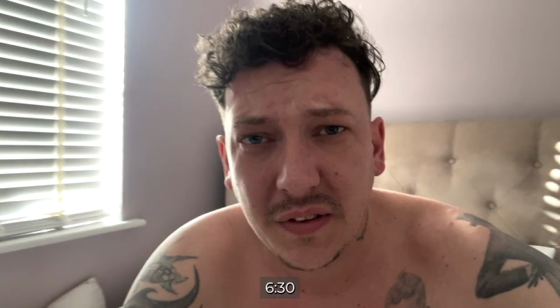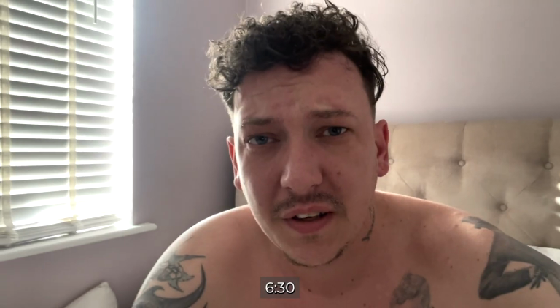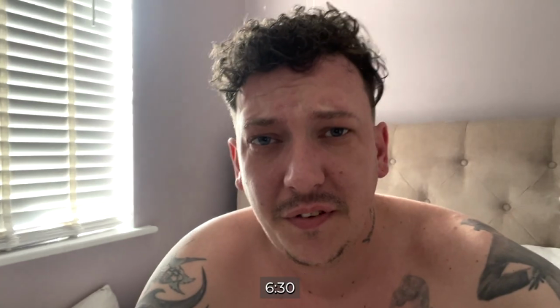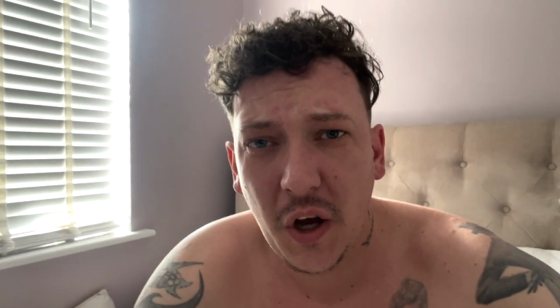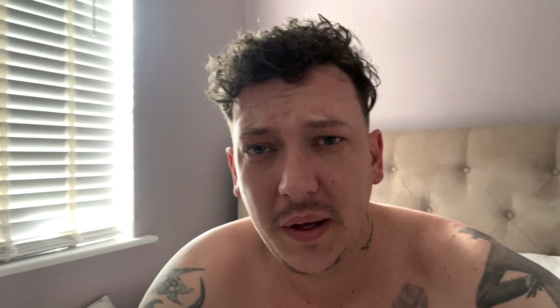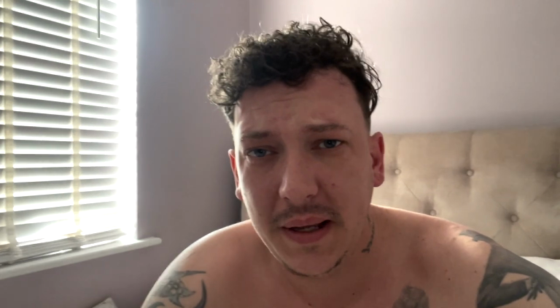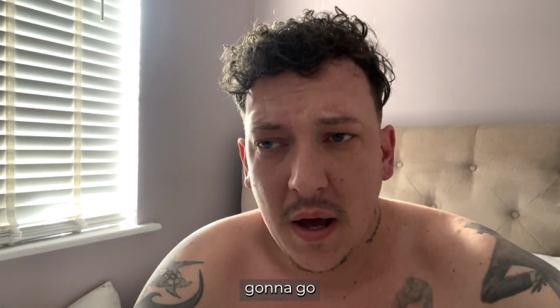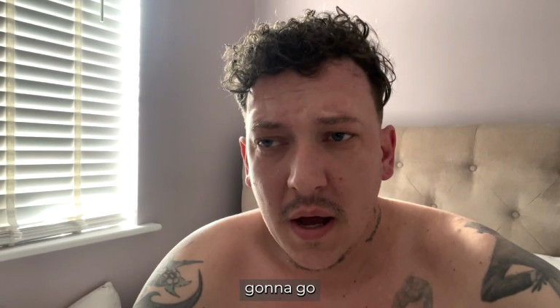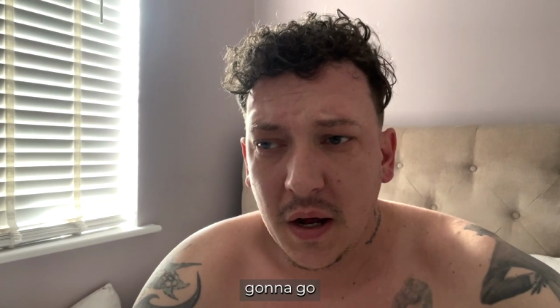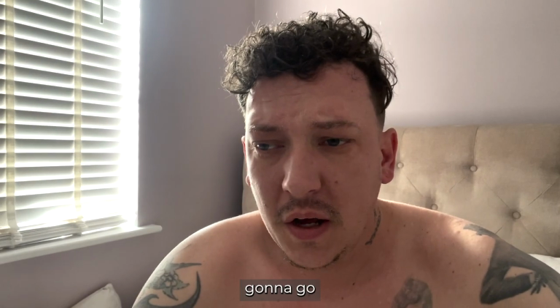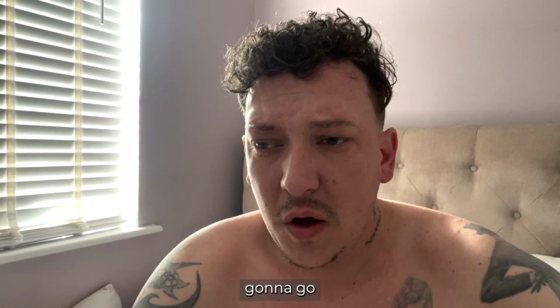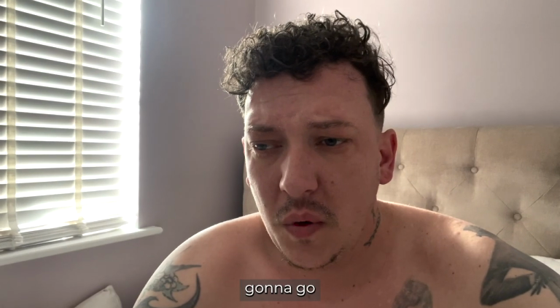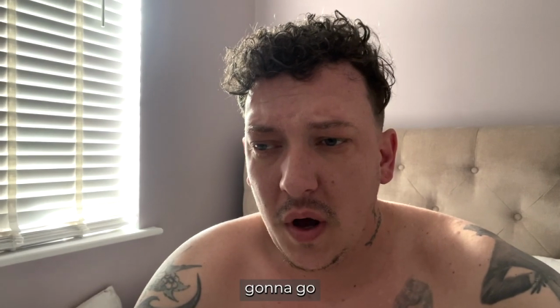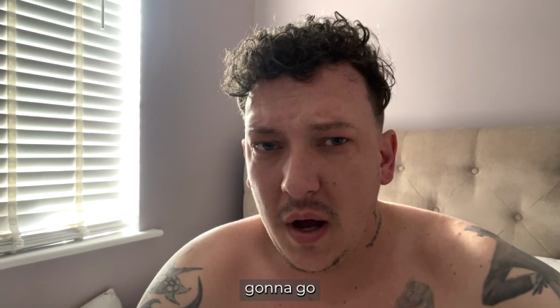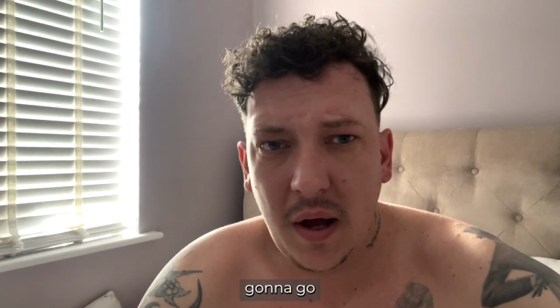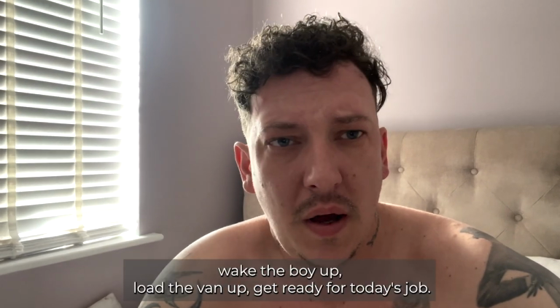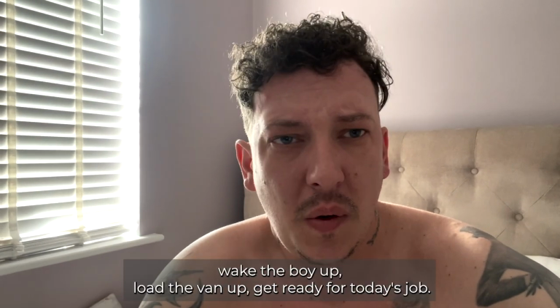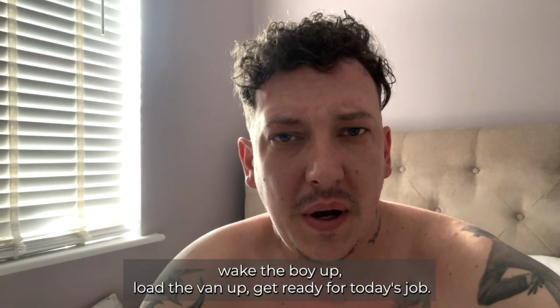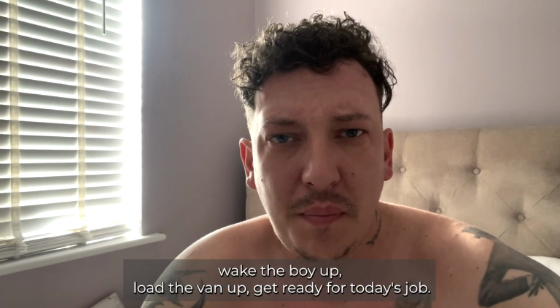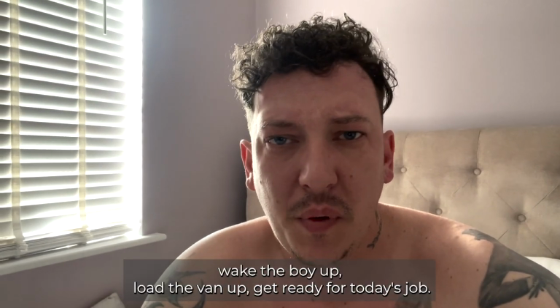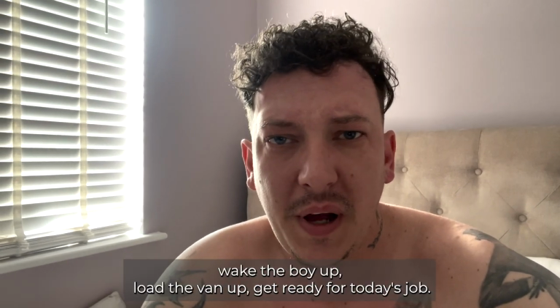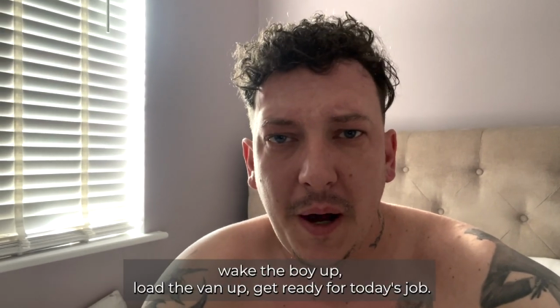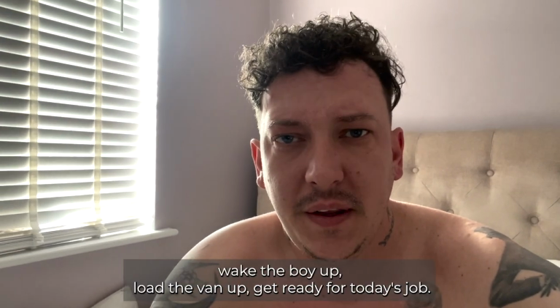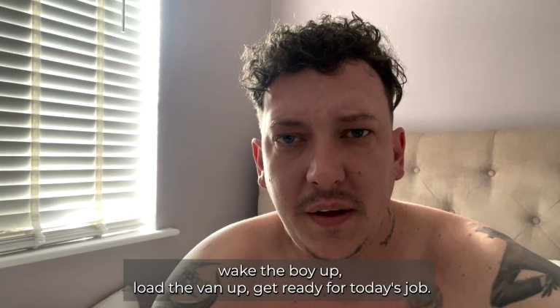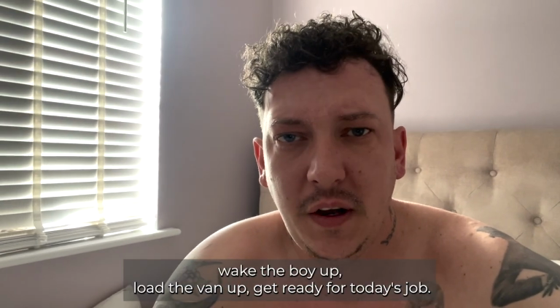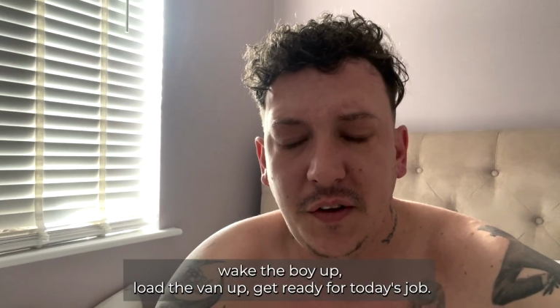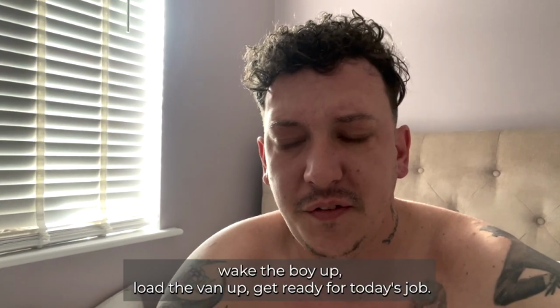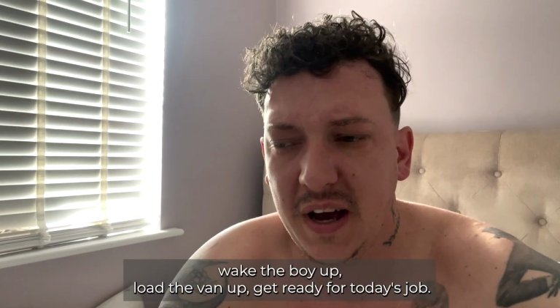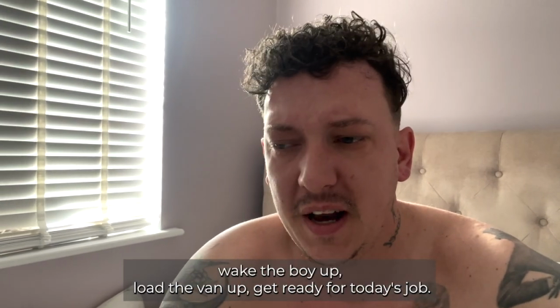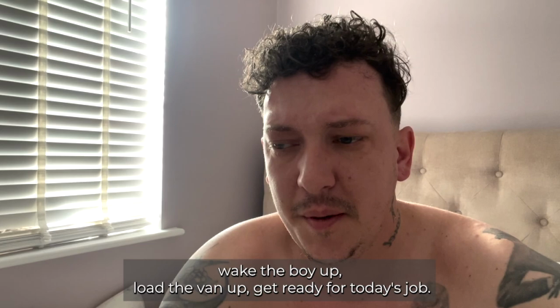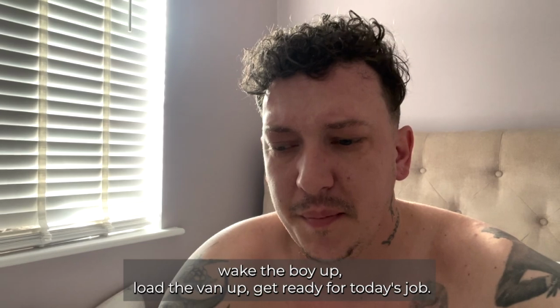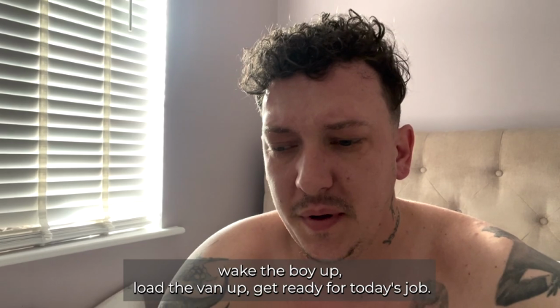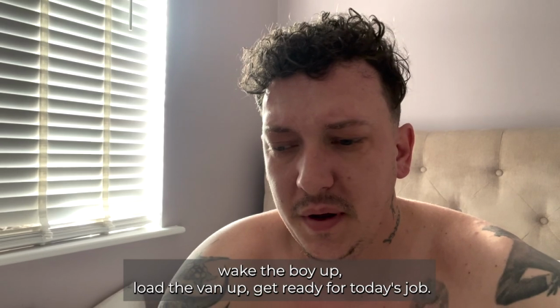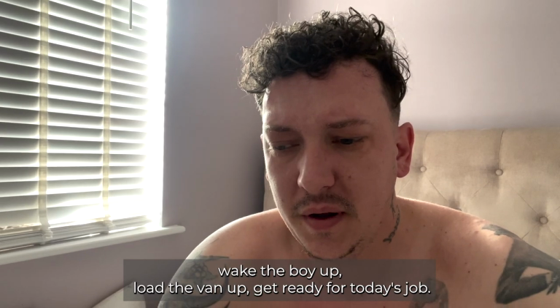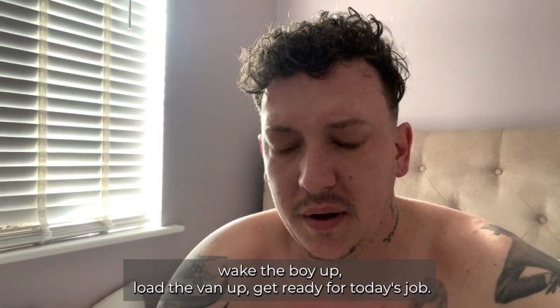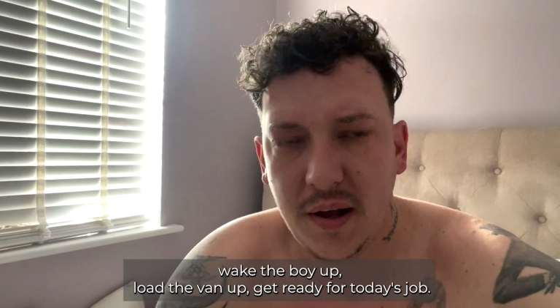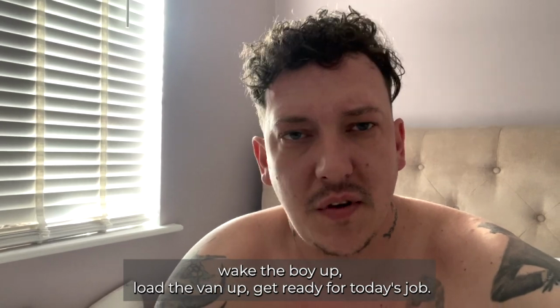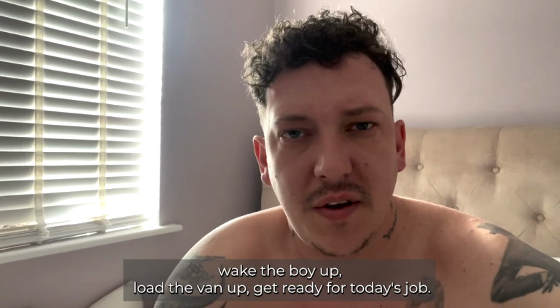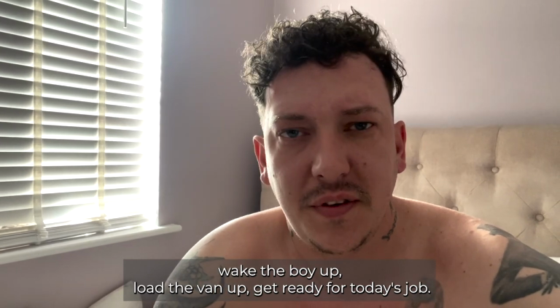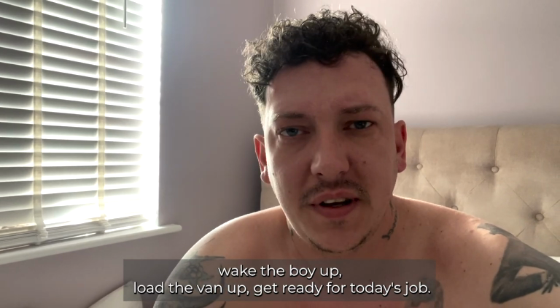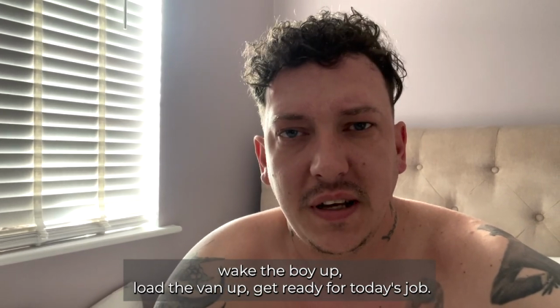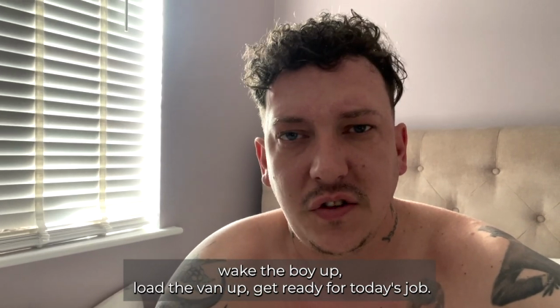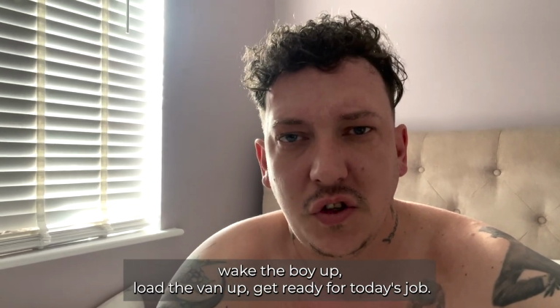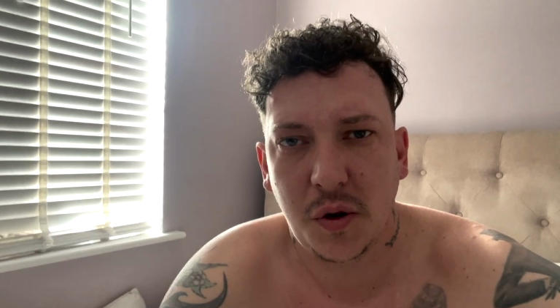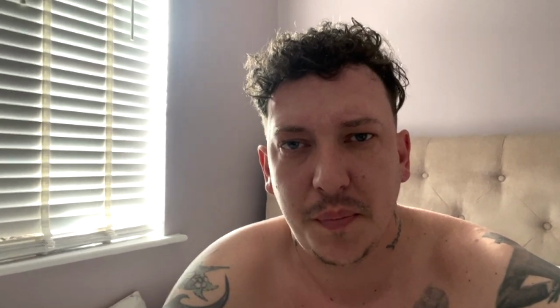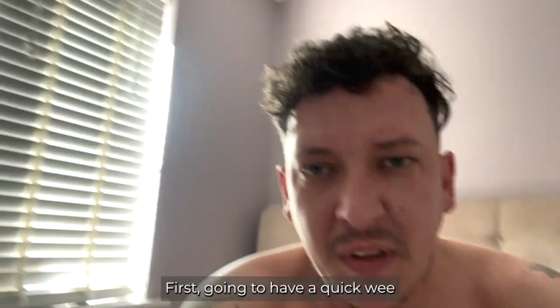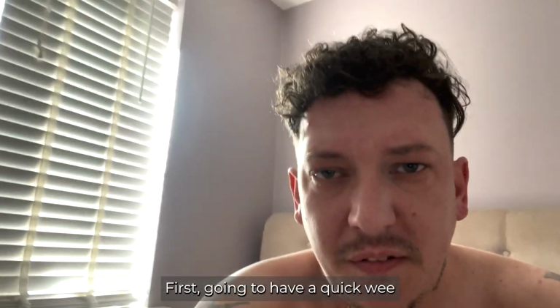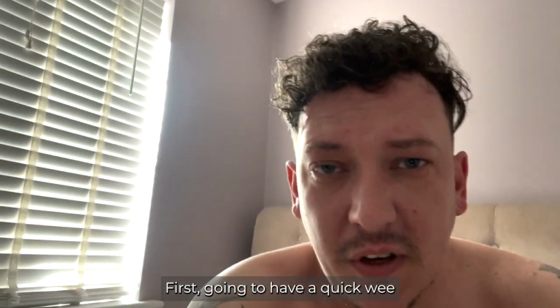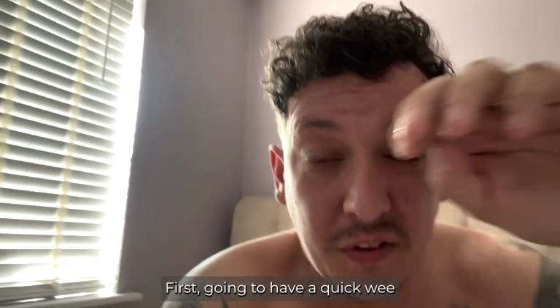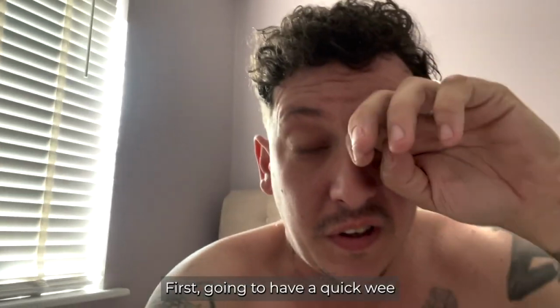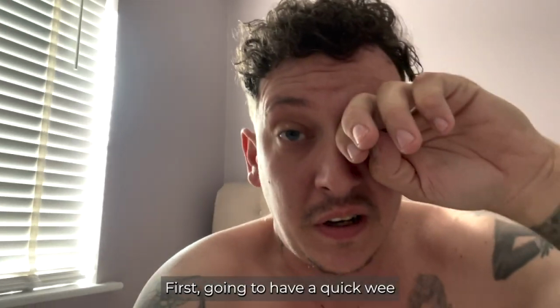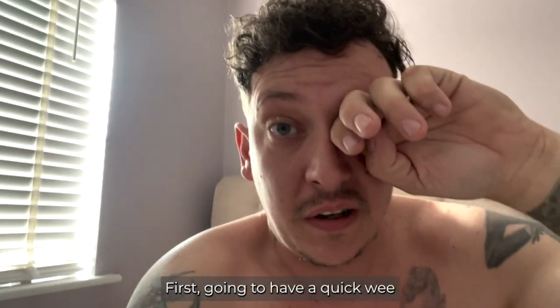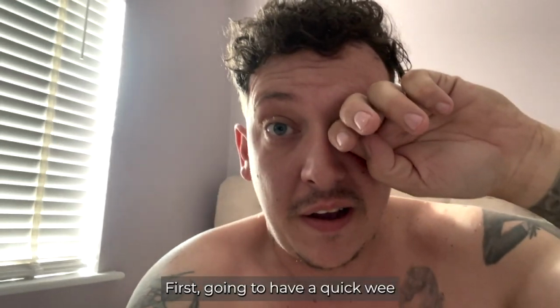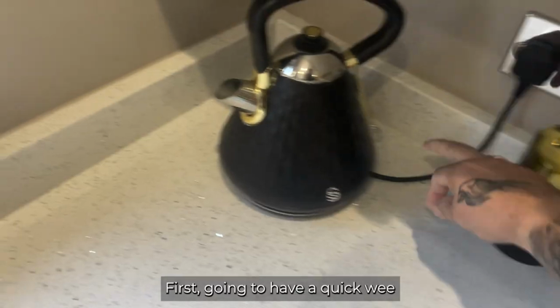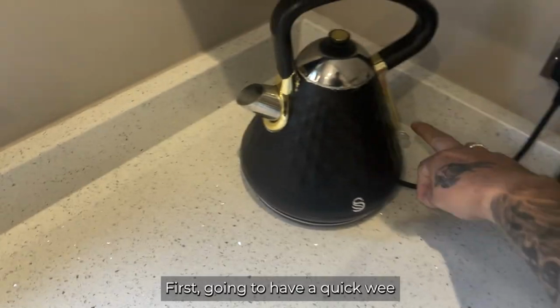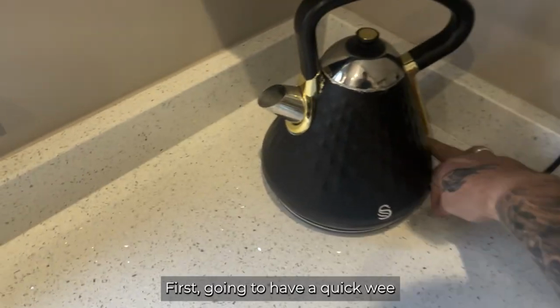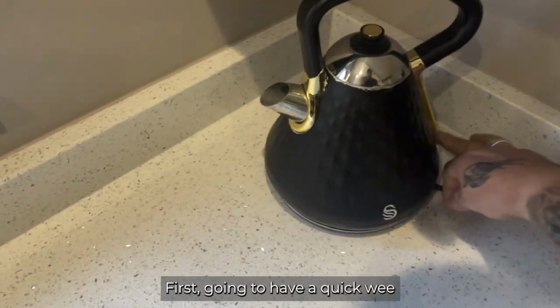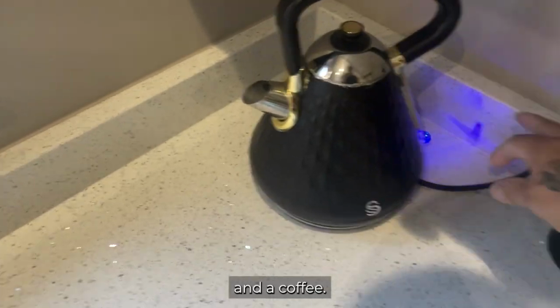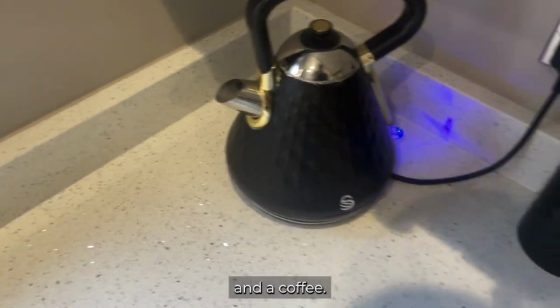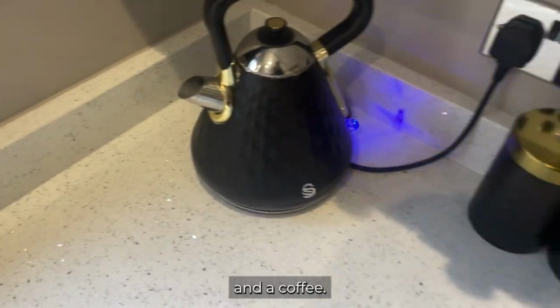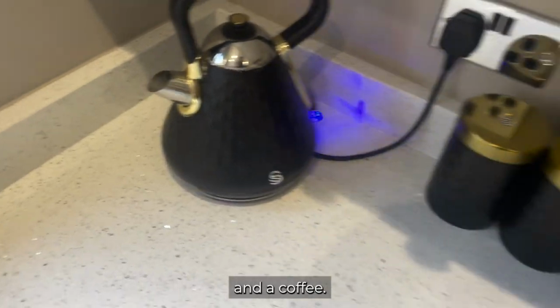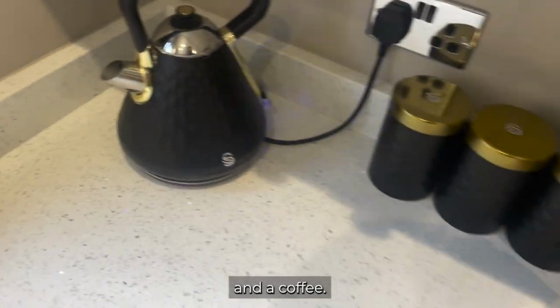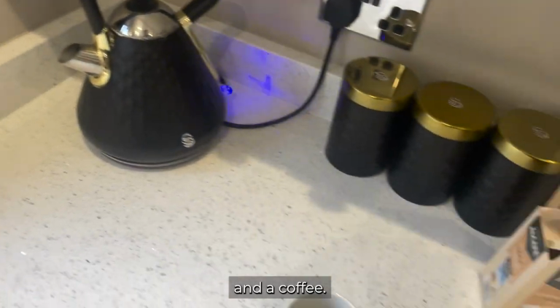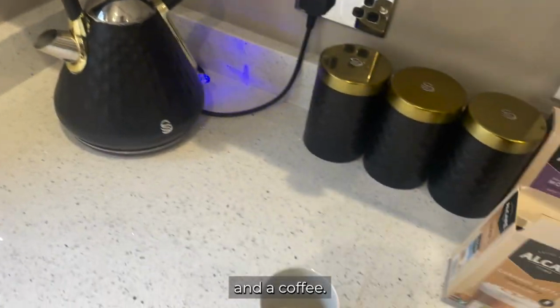6:30am. Going to go wake the boy up, load the van up, get ready for today's job. First, going to go have a quick wee and a coffee.